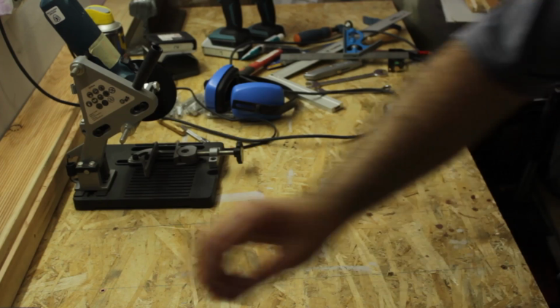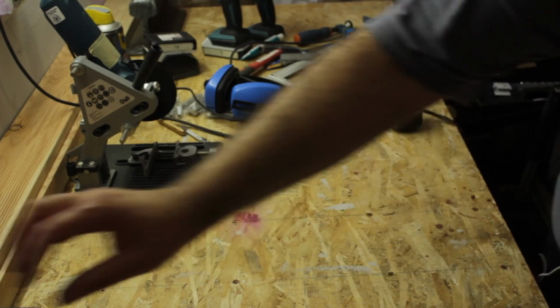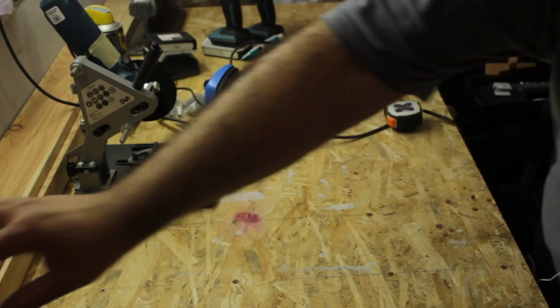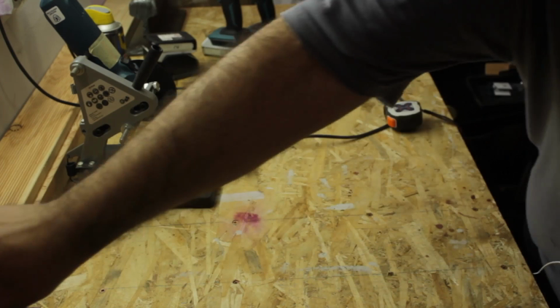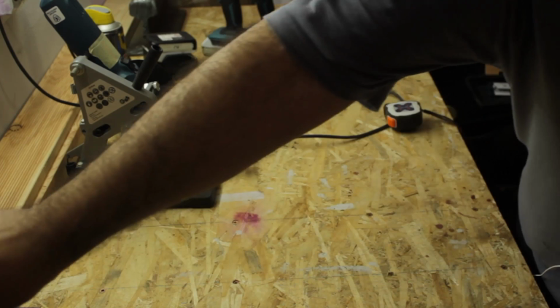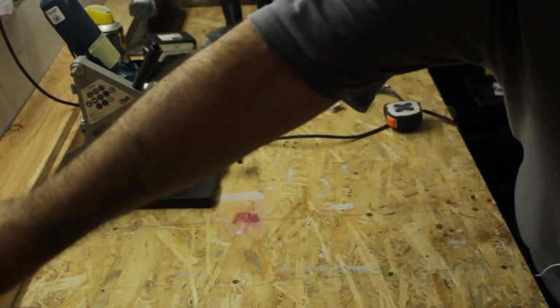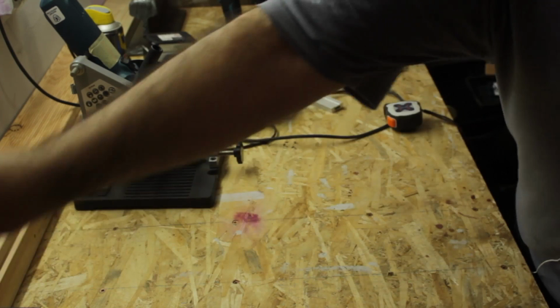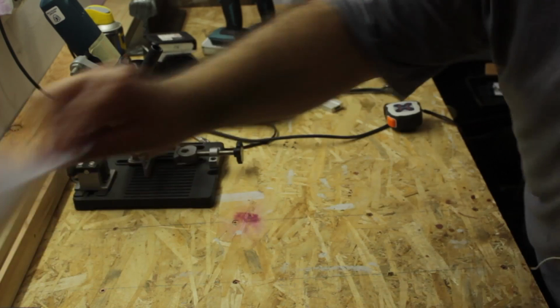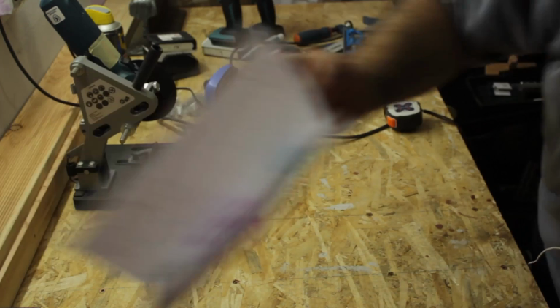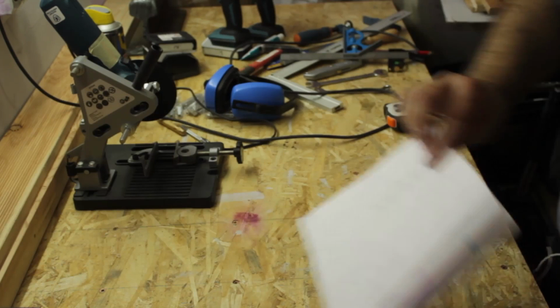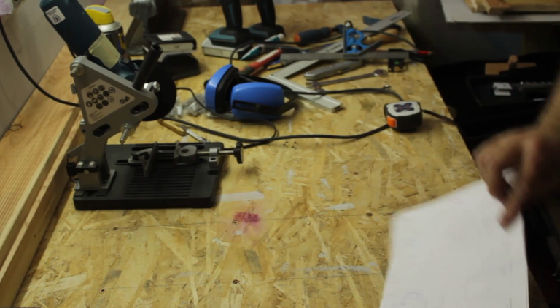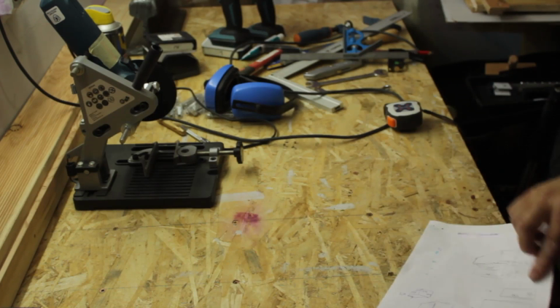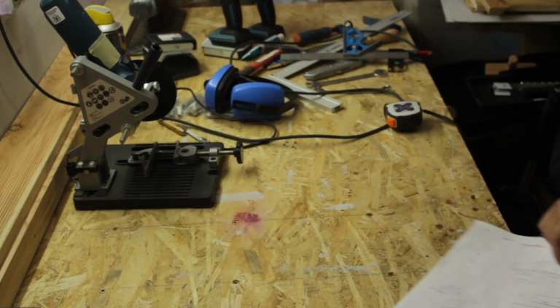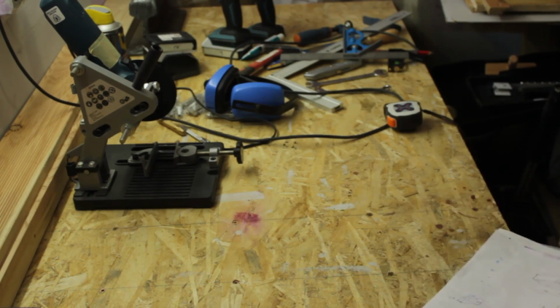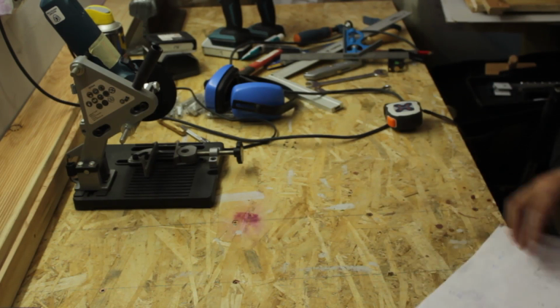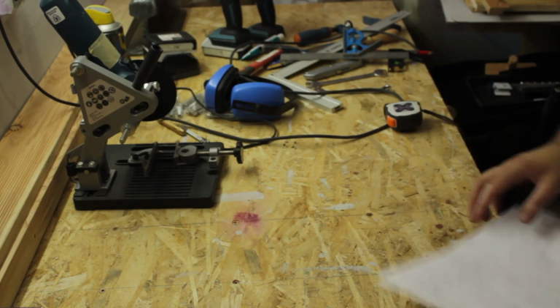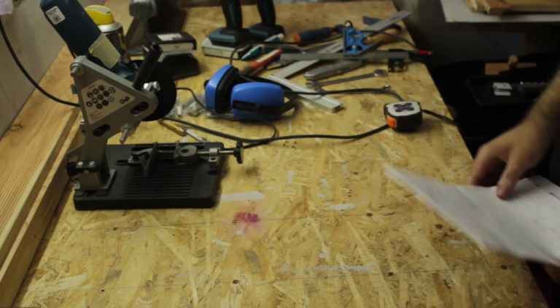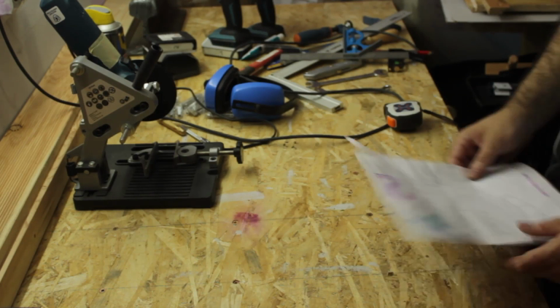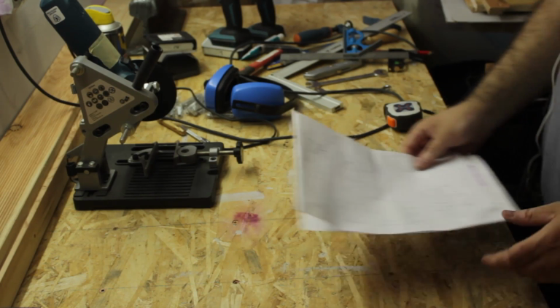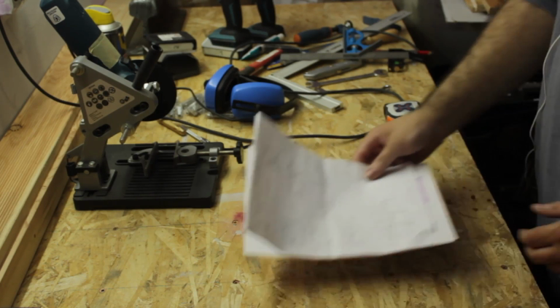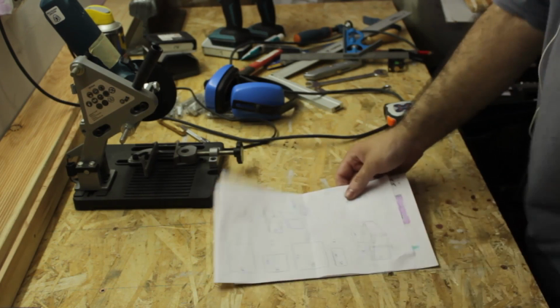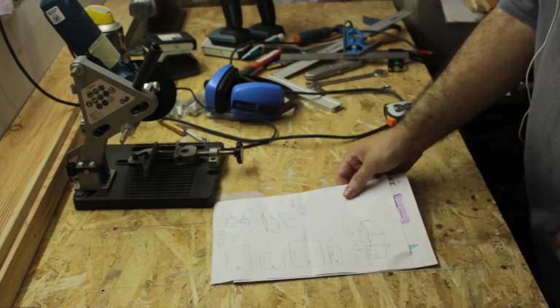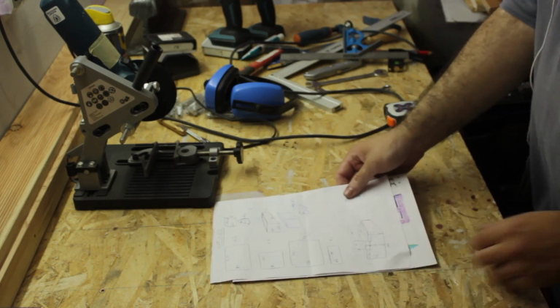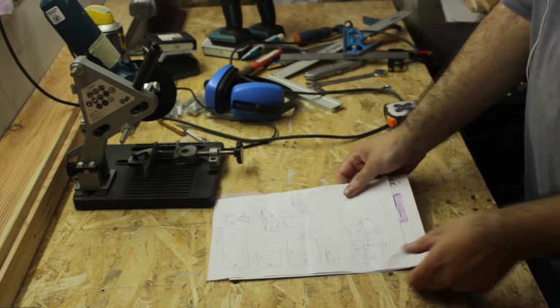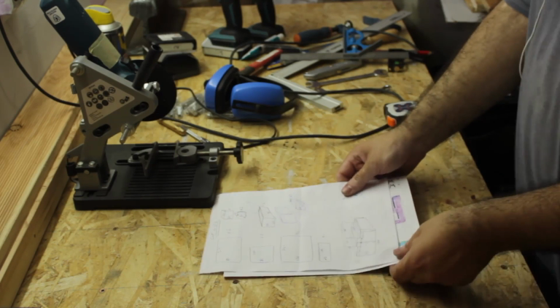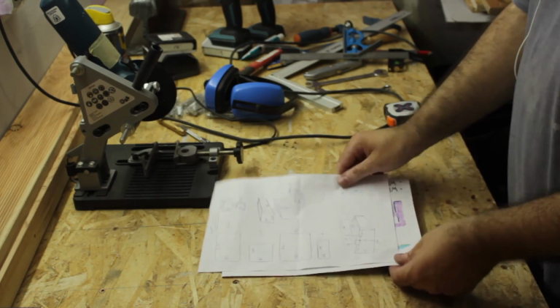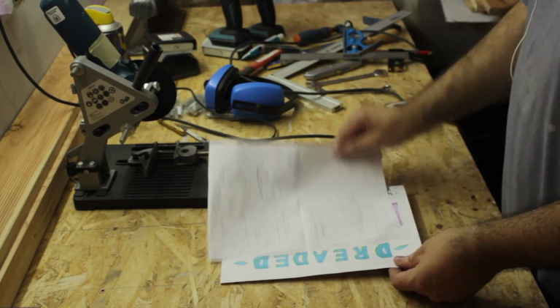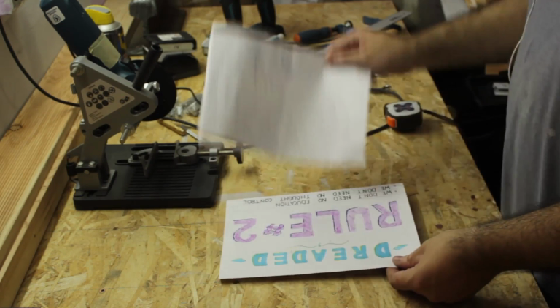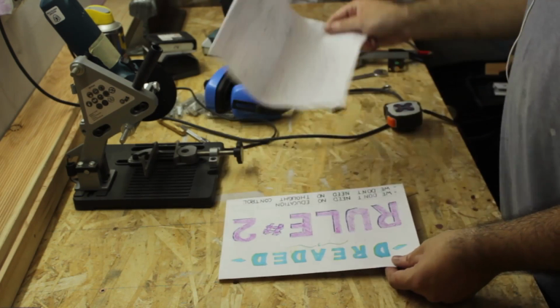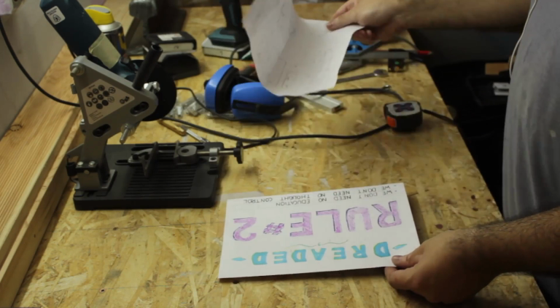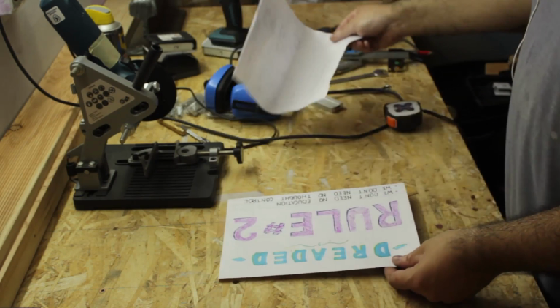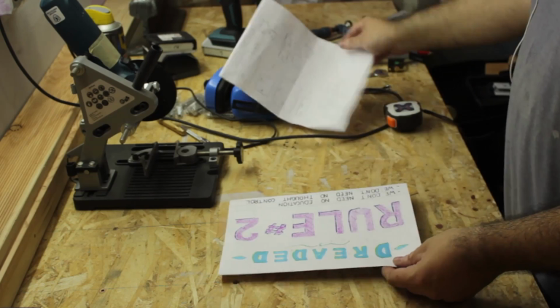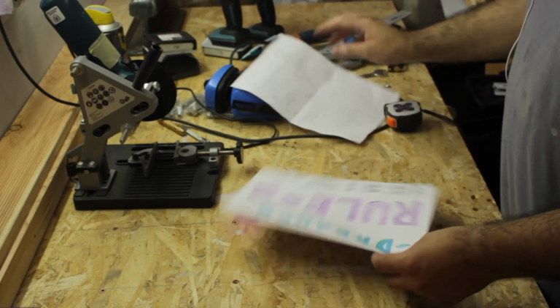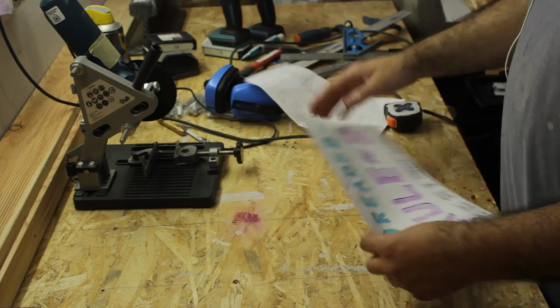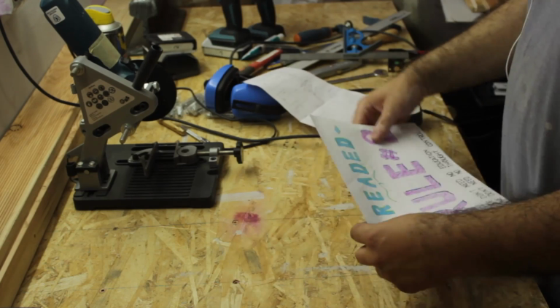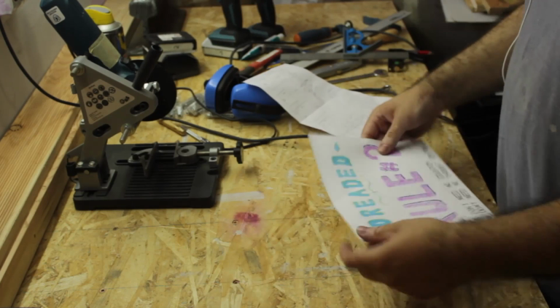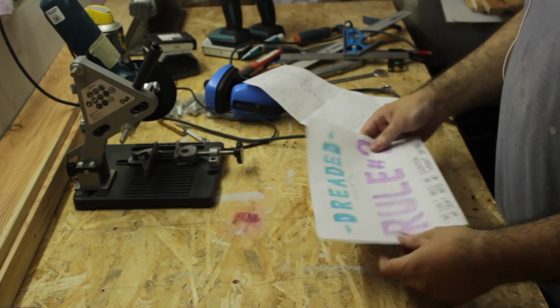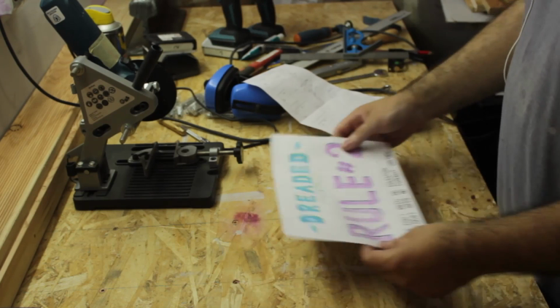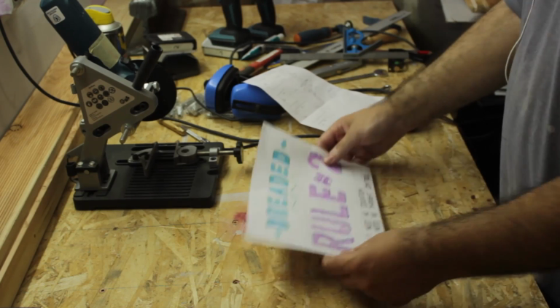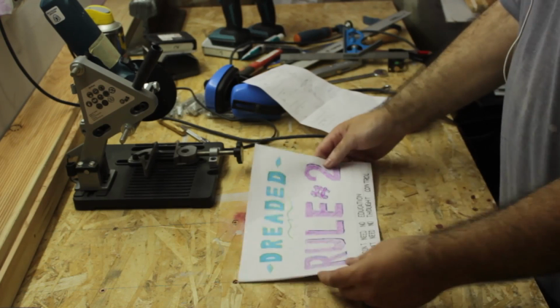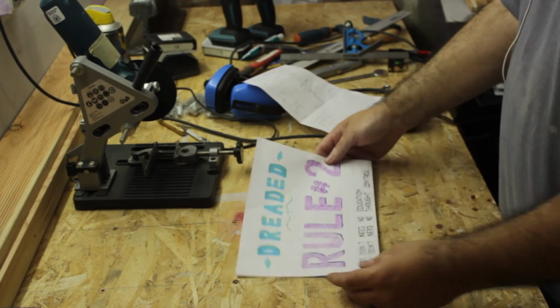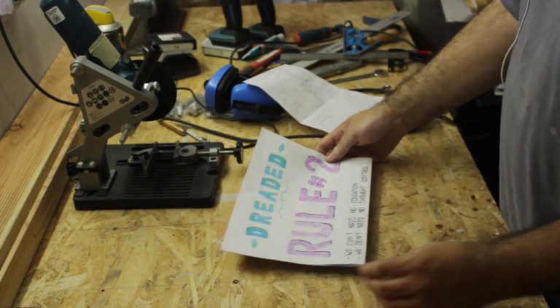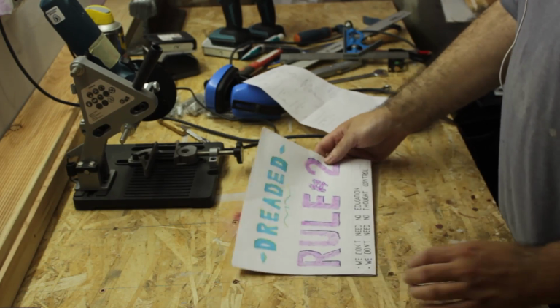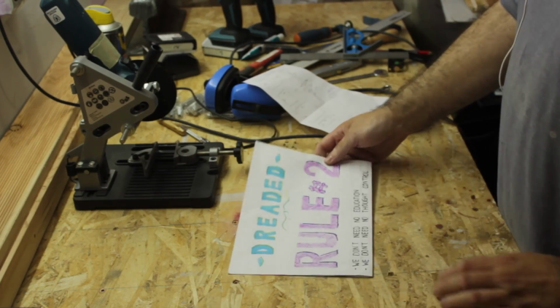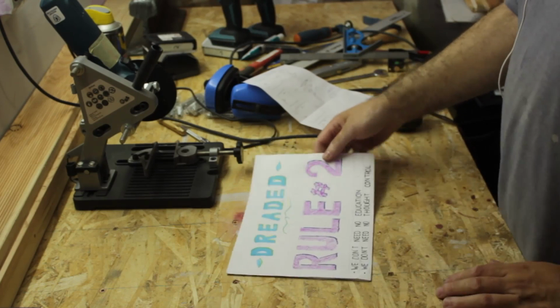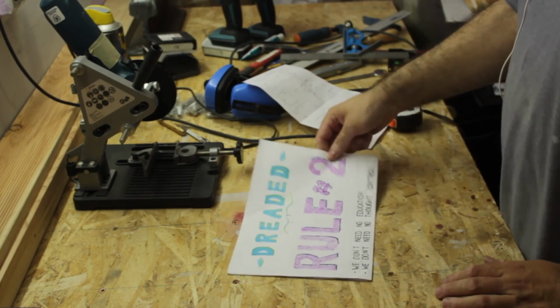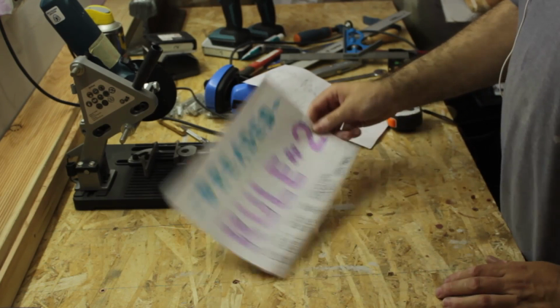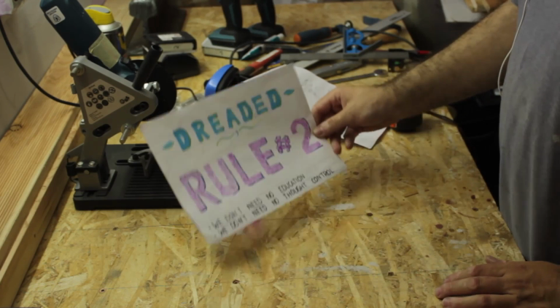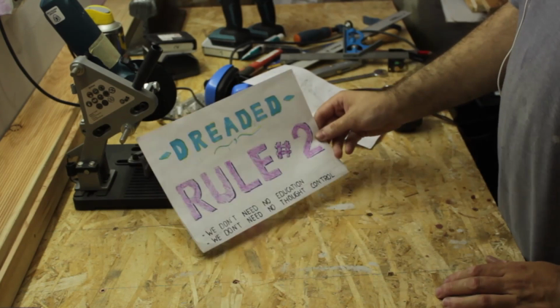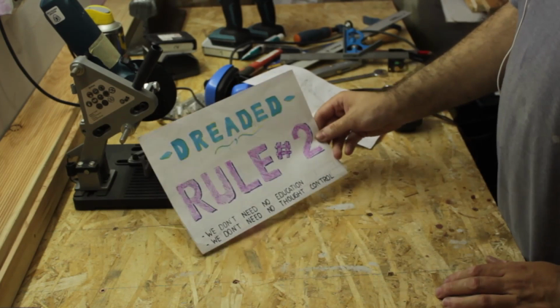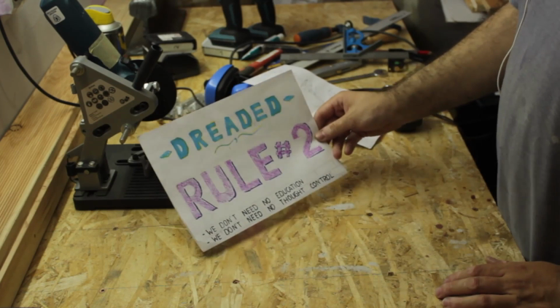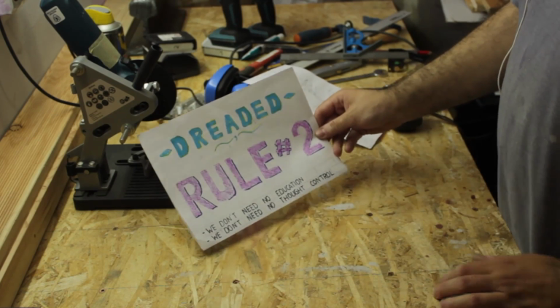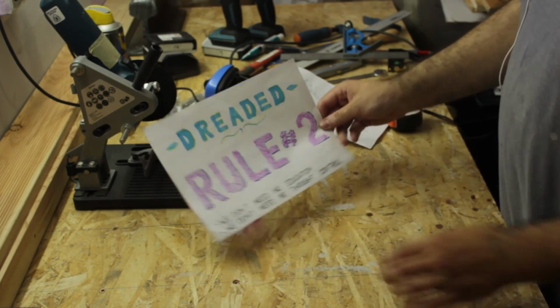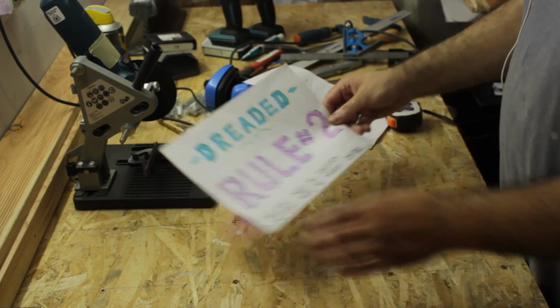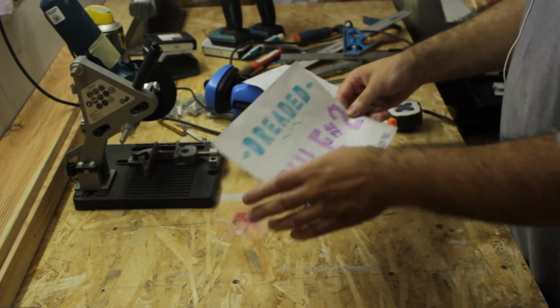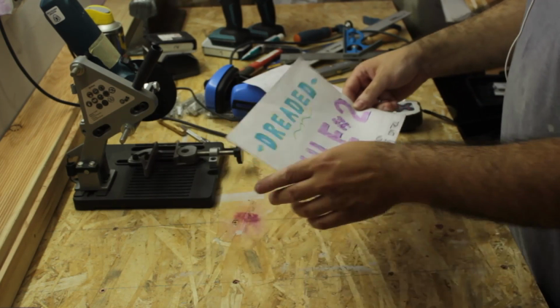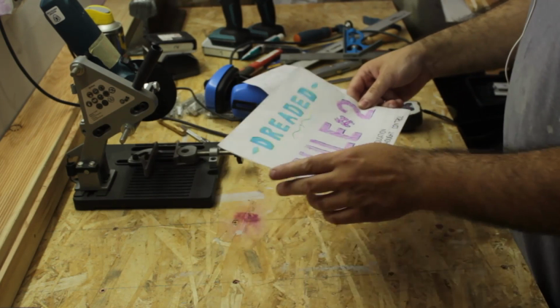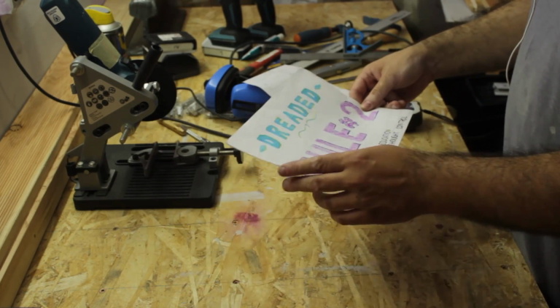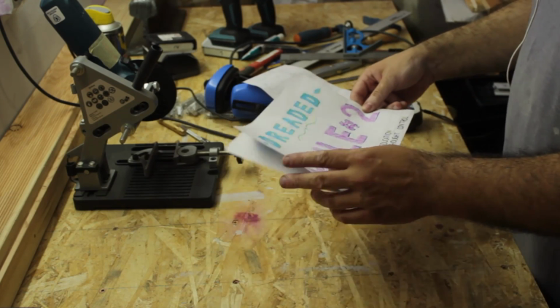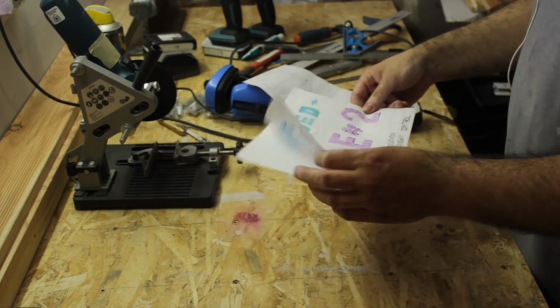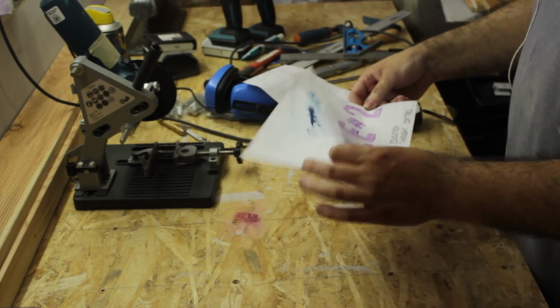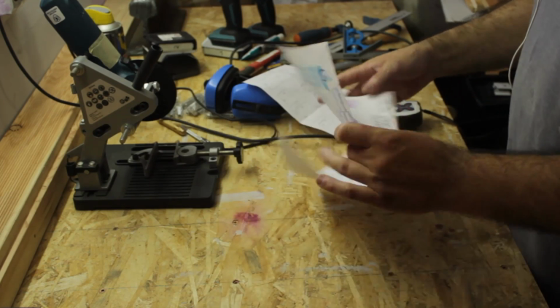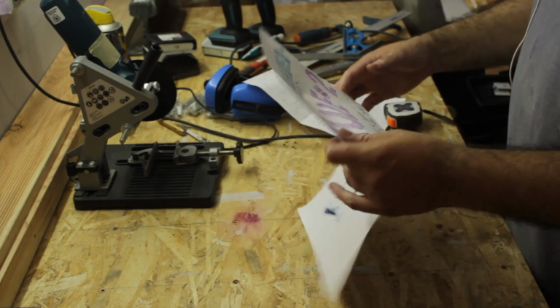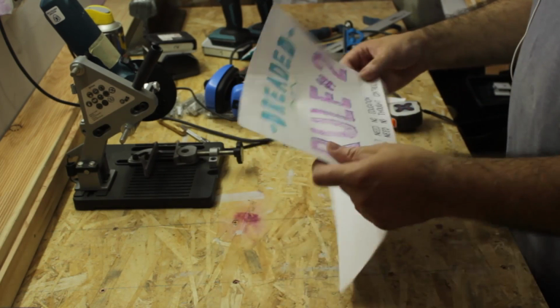However, before starting I had to make sure and follow the rules. So I posted the dreaded rule number 2 to my workbench to always be reminded of it.